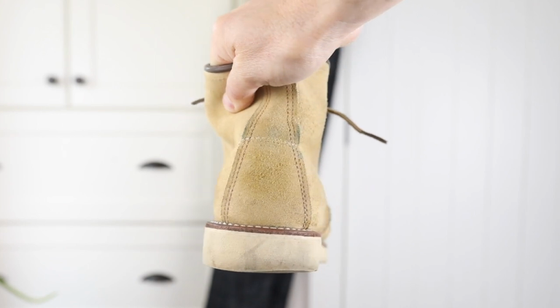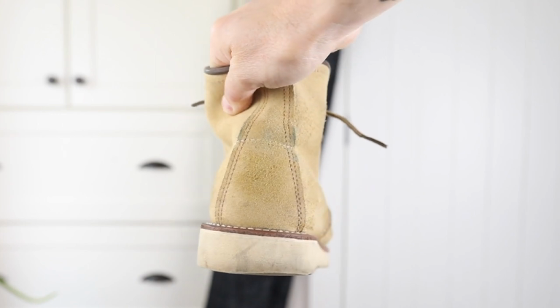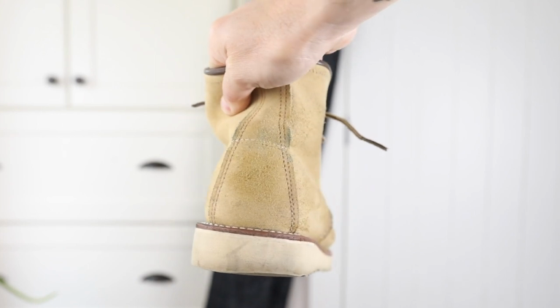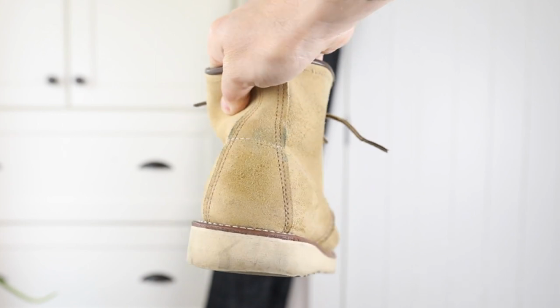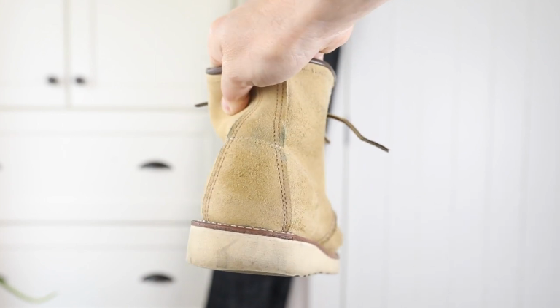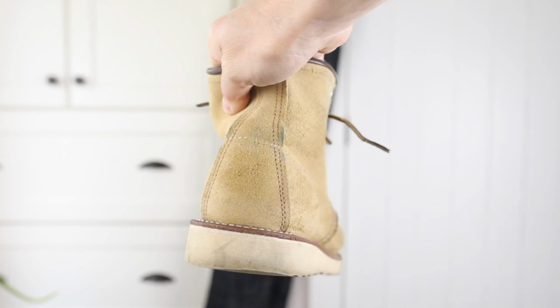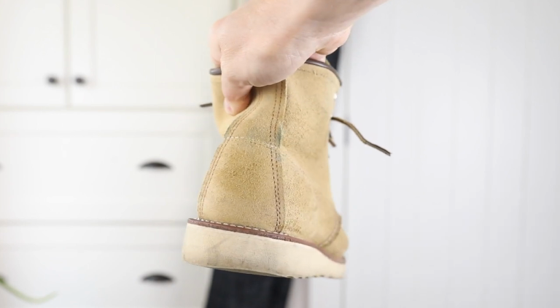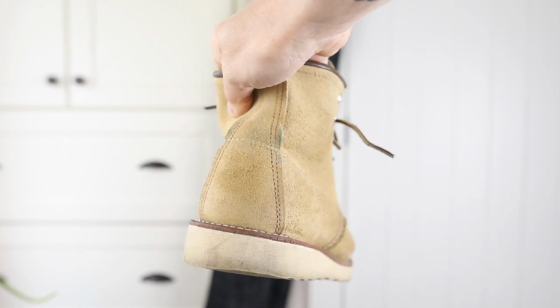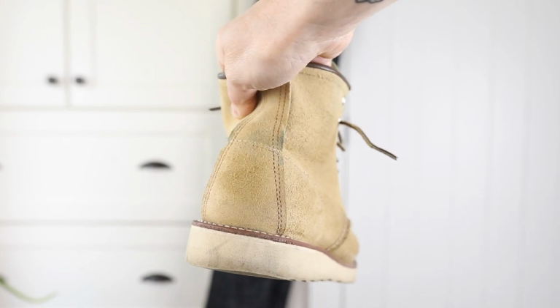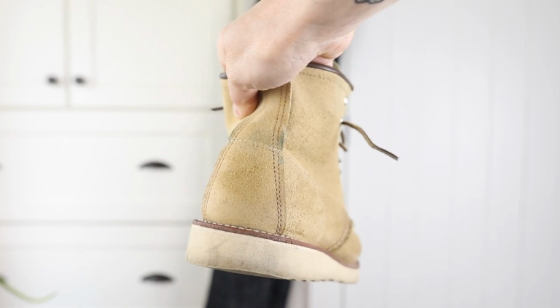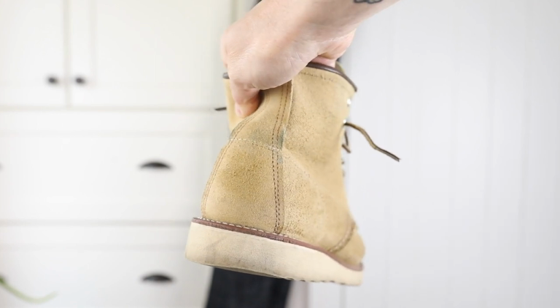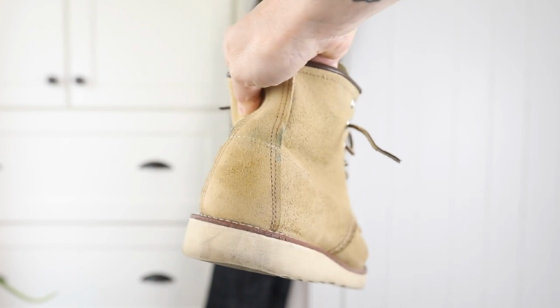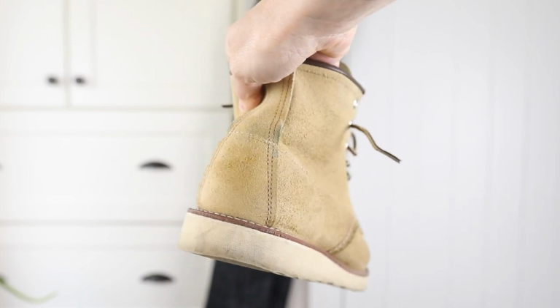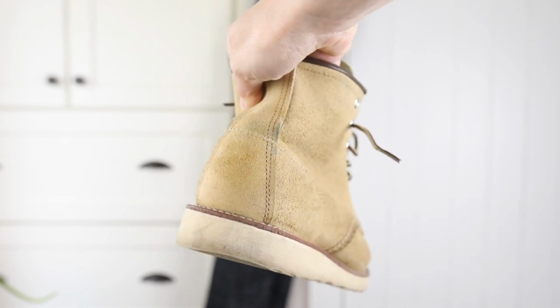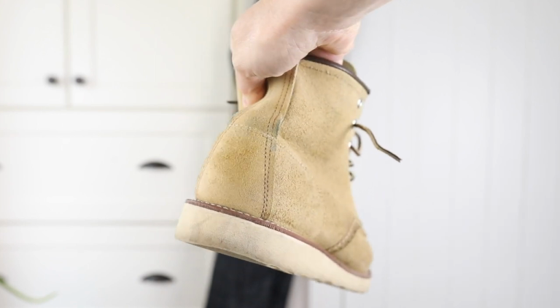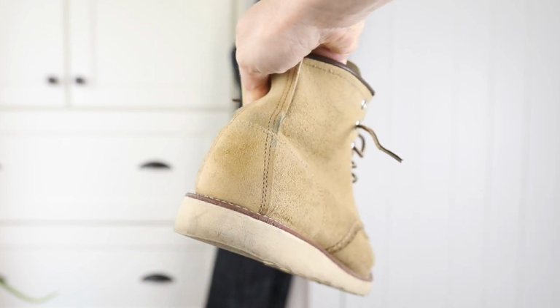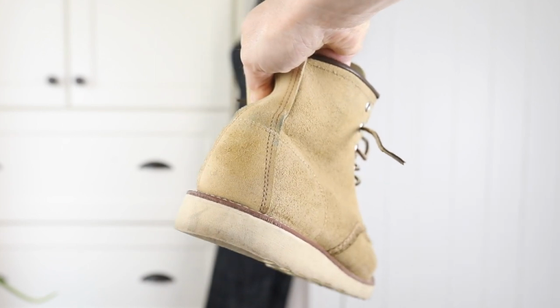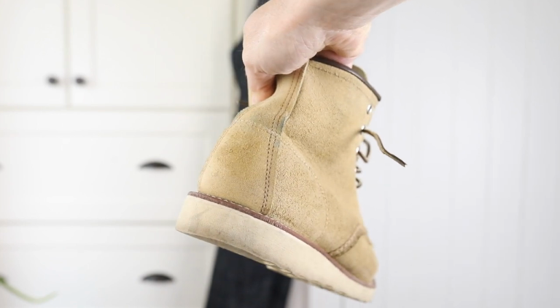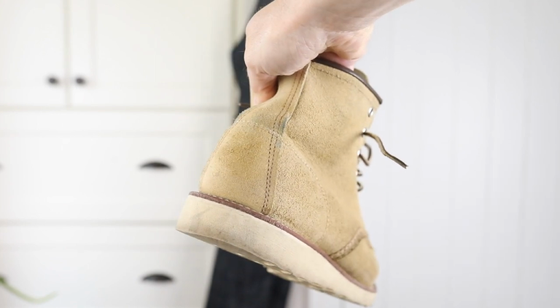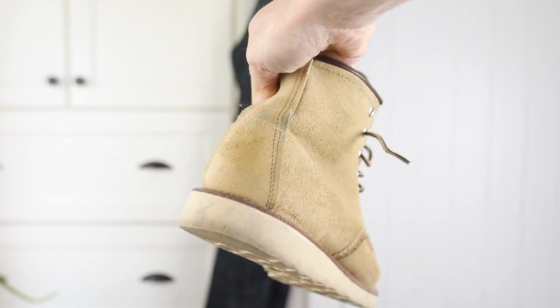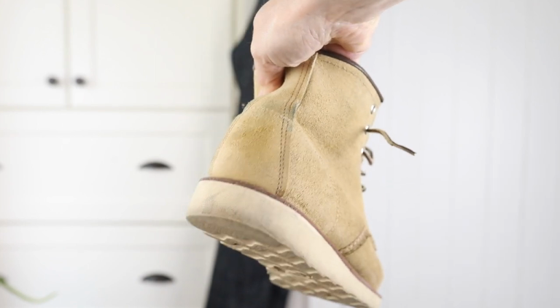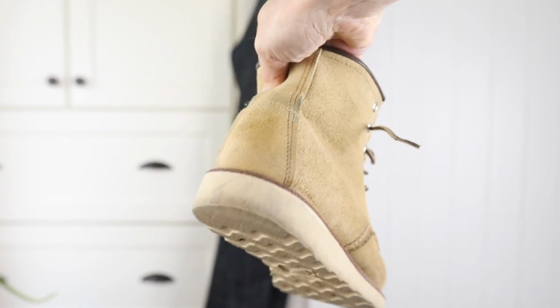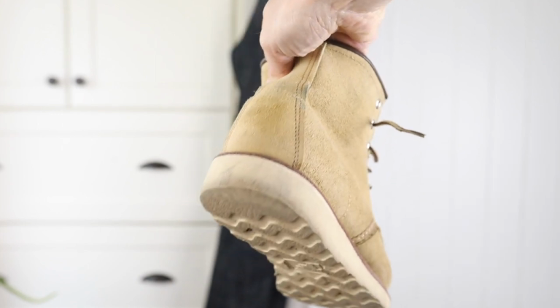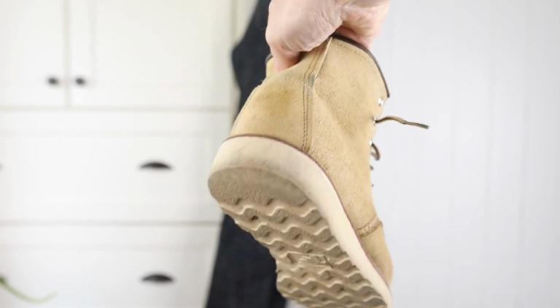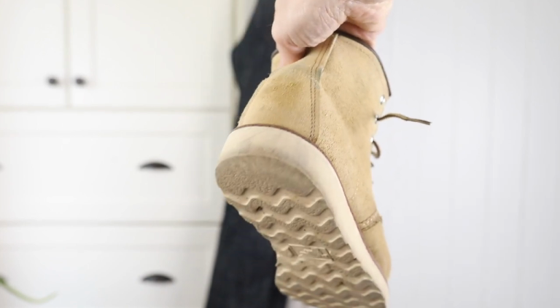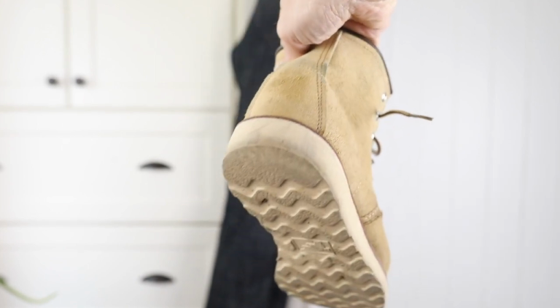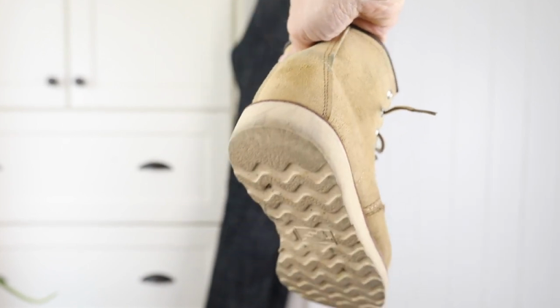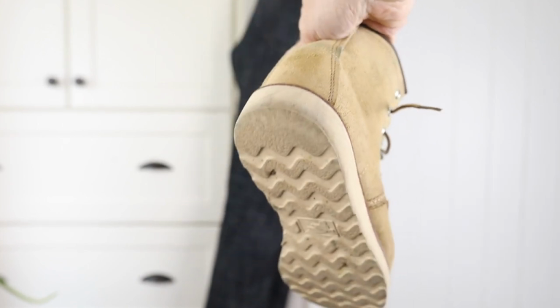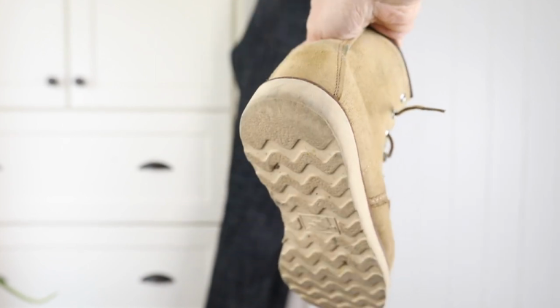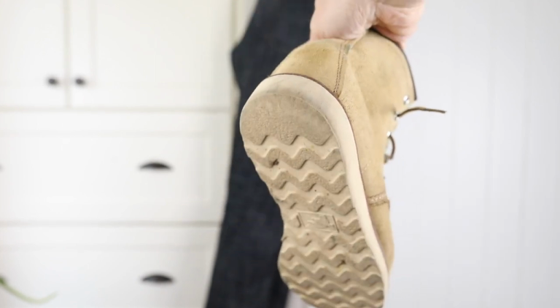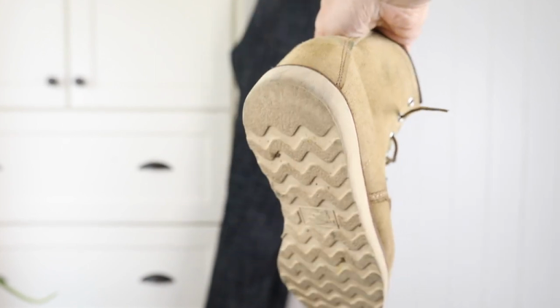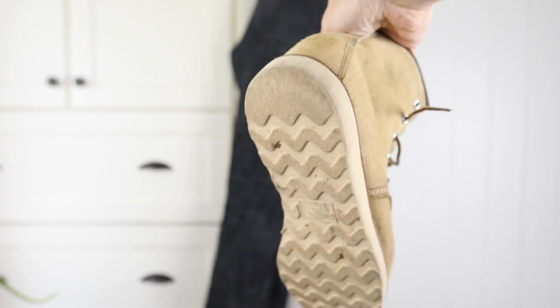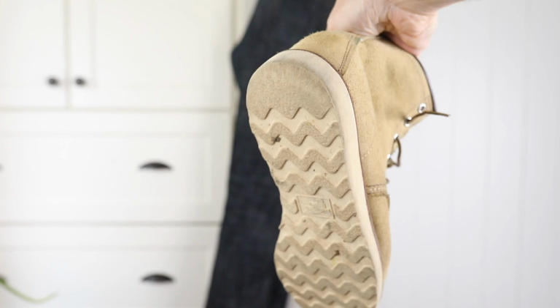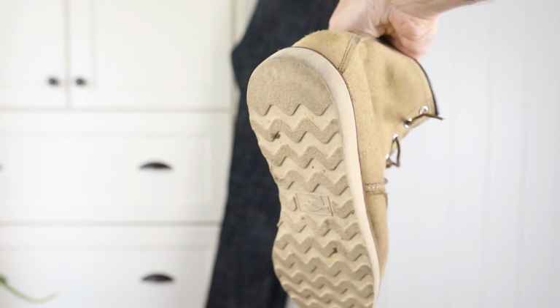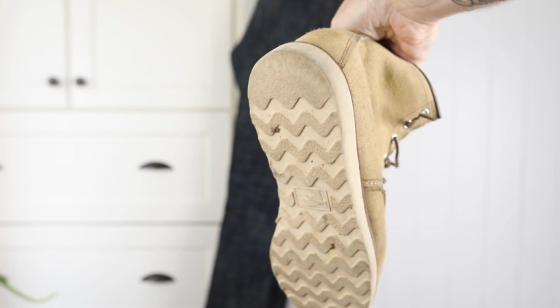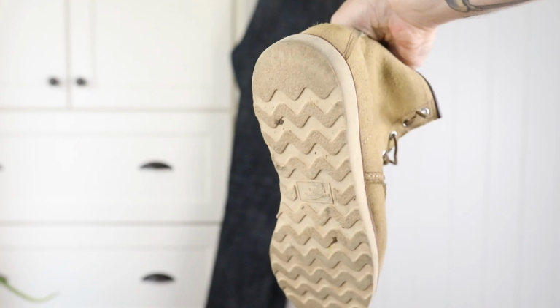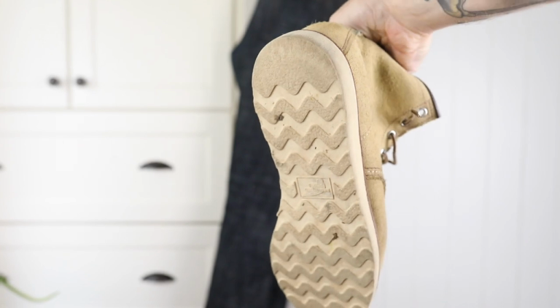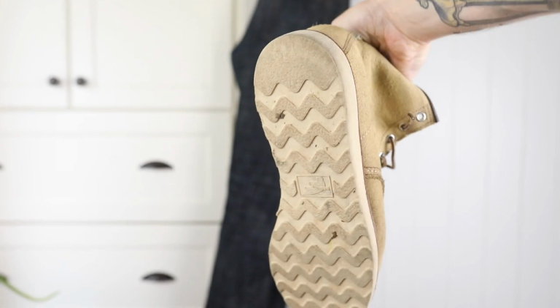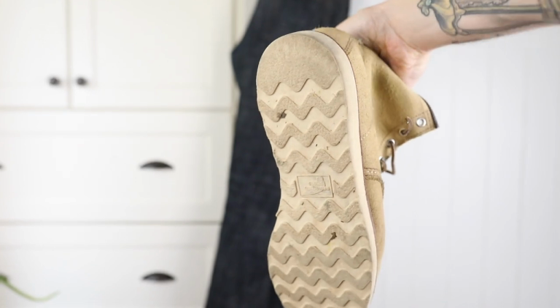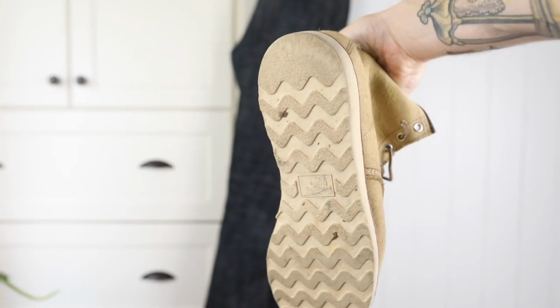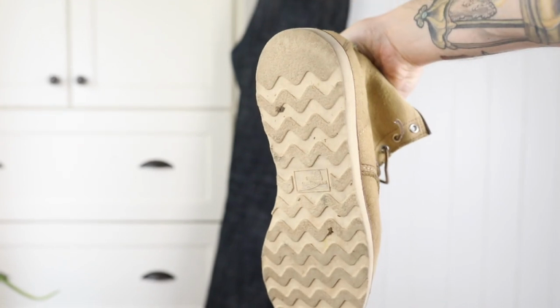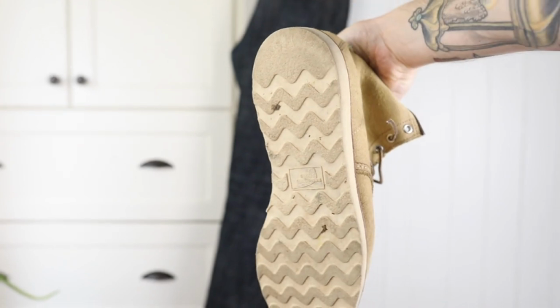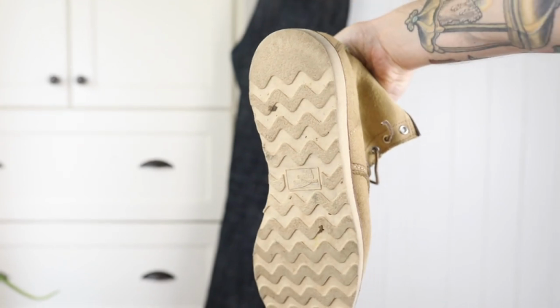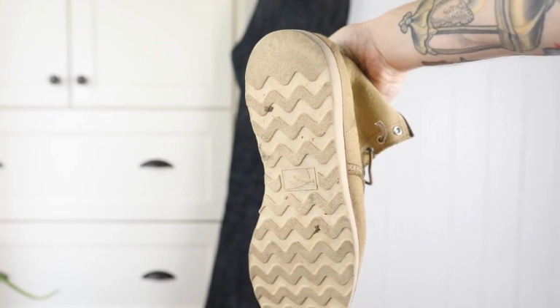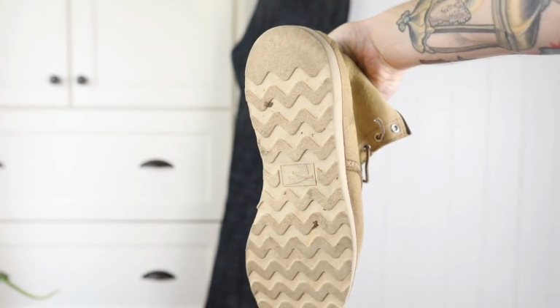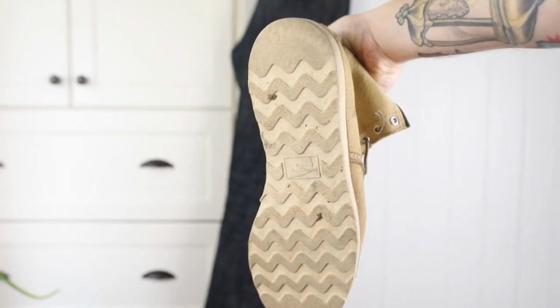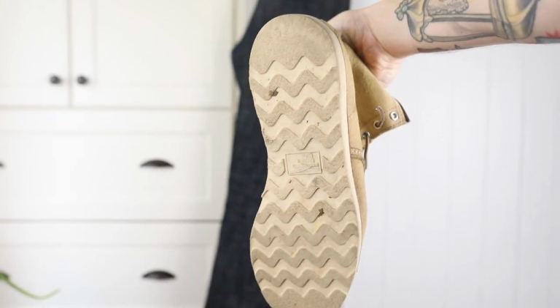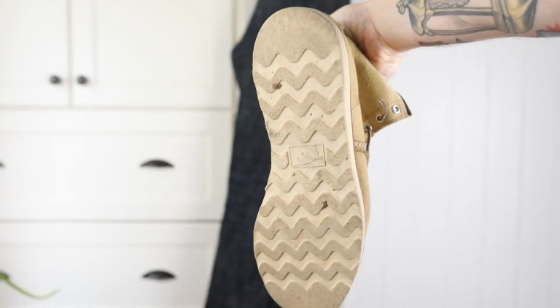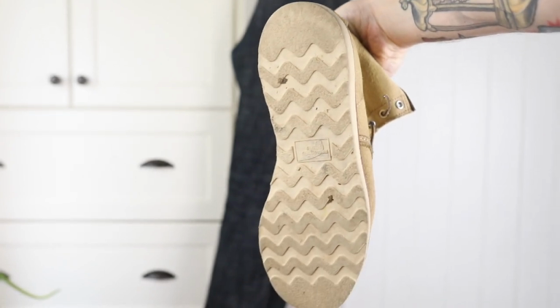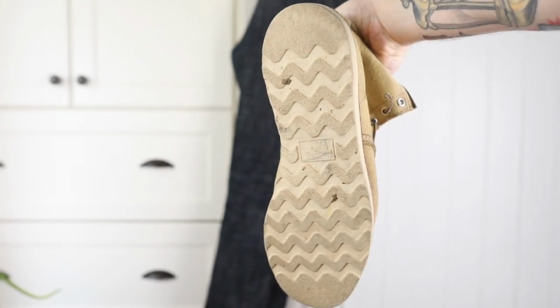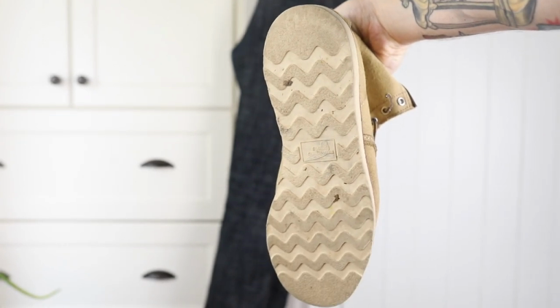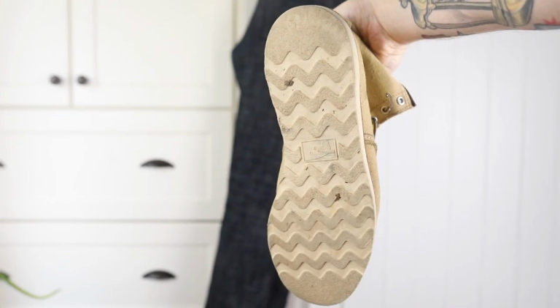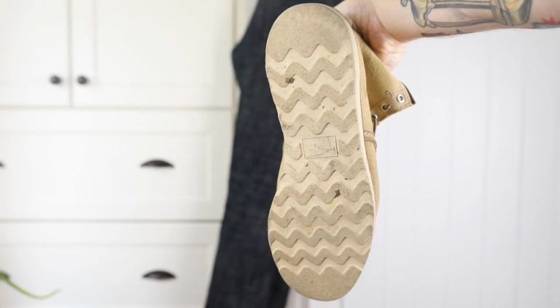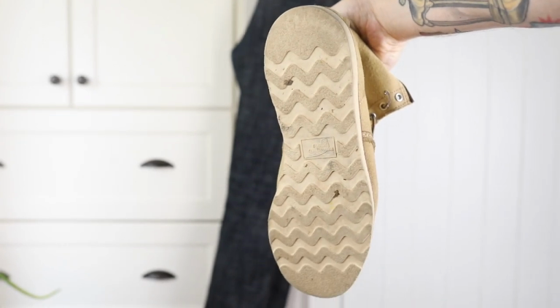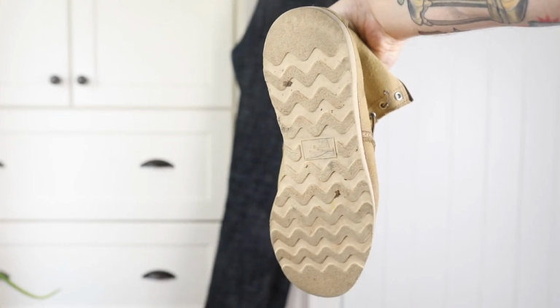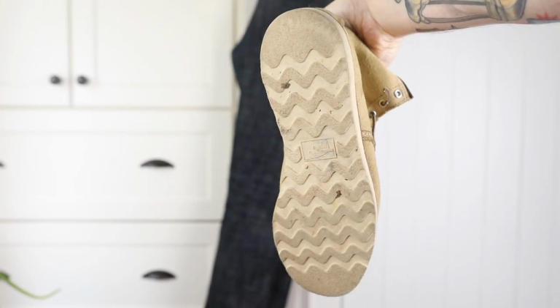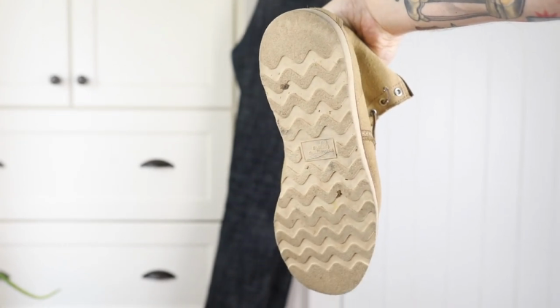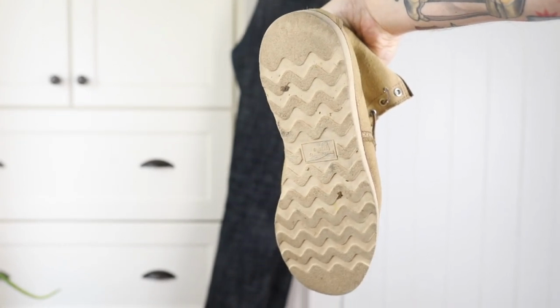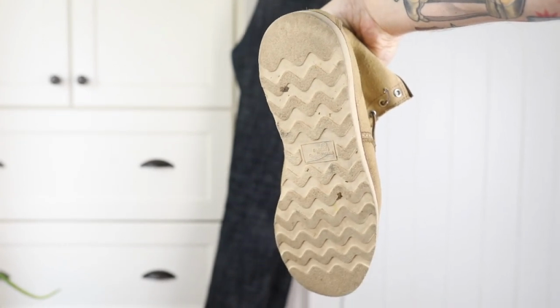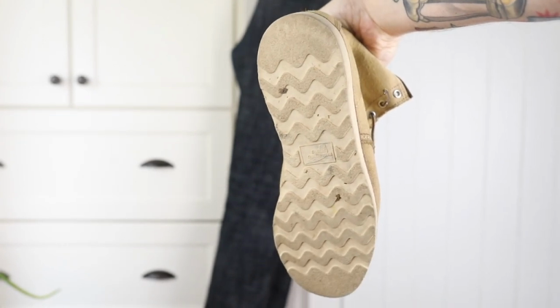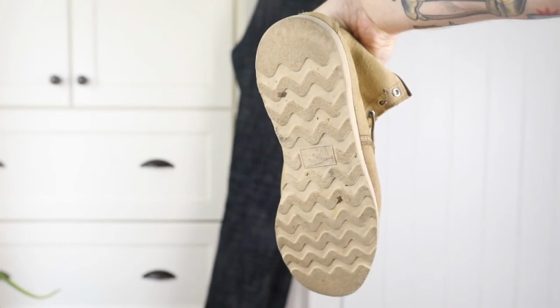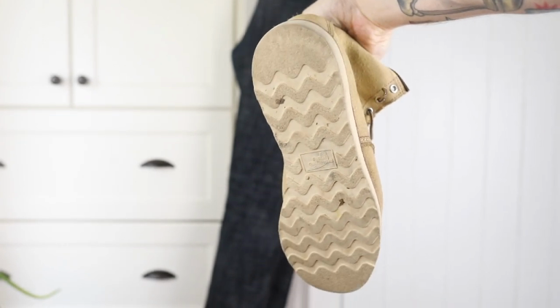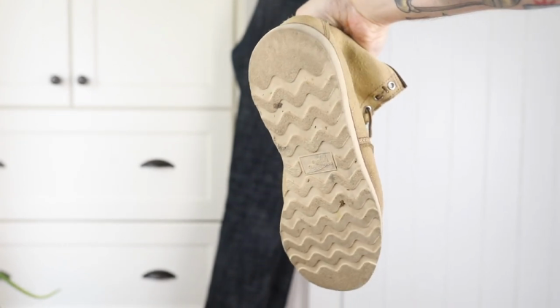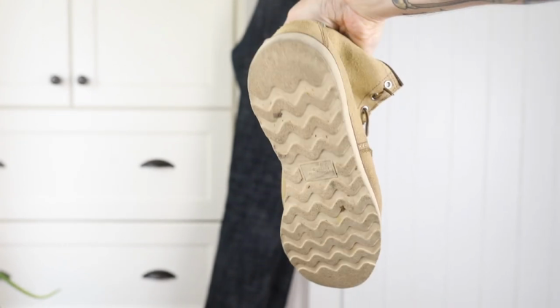I wasn't sure how much these would stain, but really even all that mud that was caked on them just brushed right off and they're still looking great.